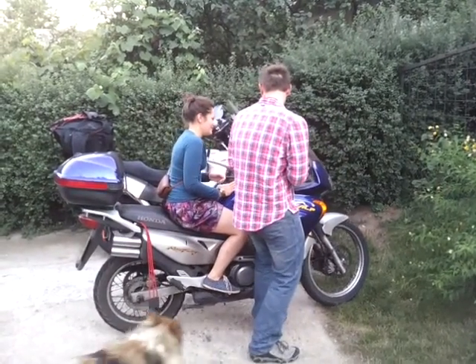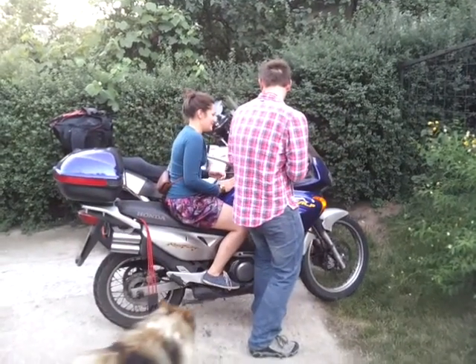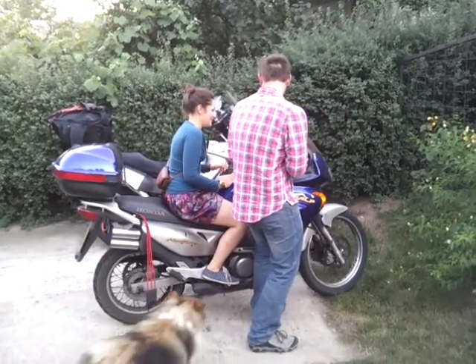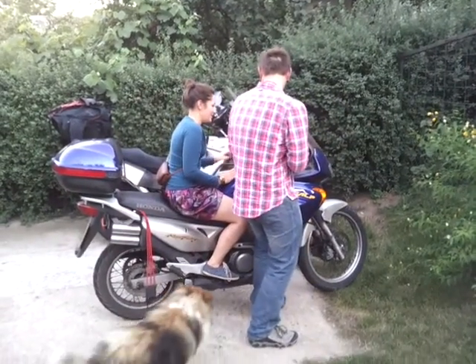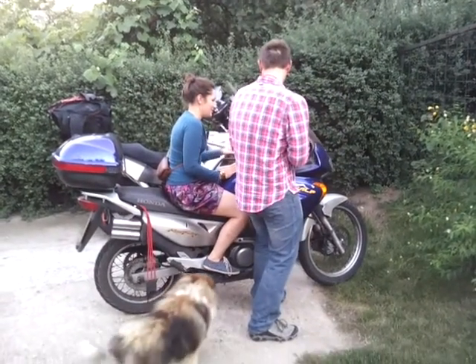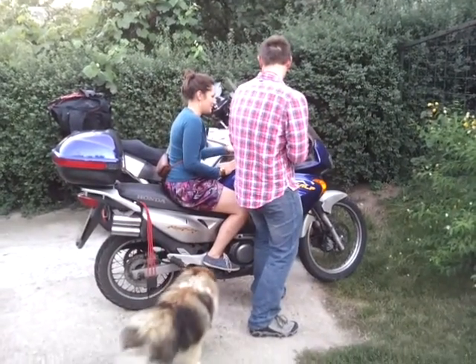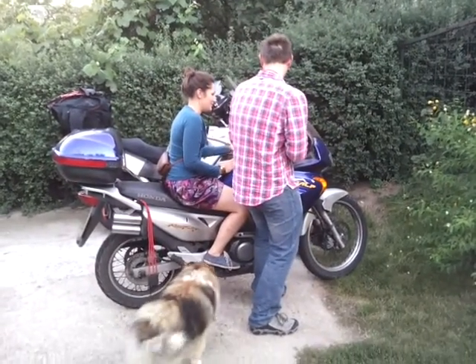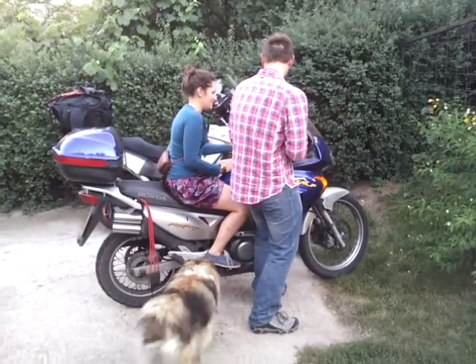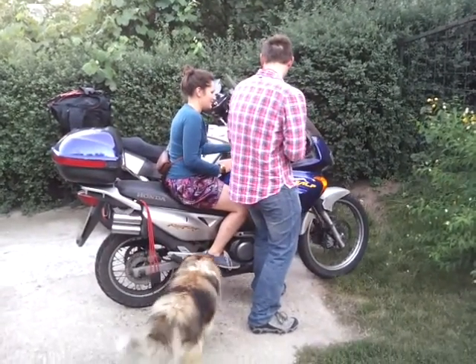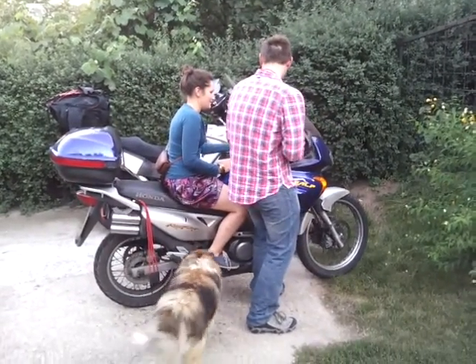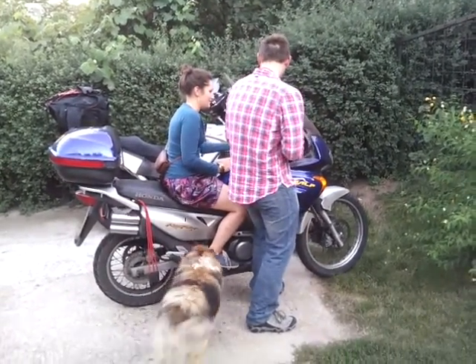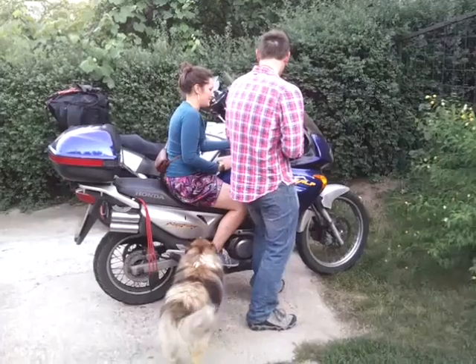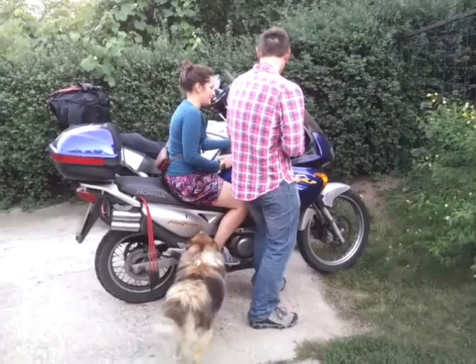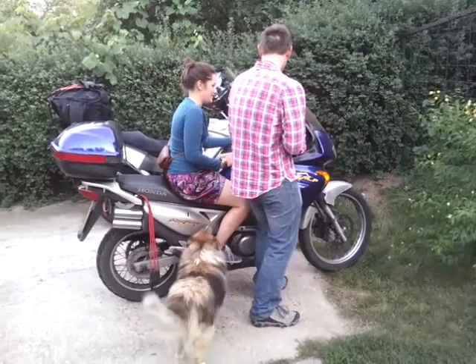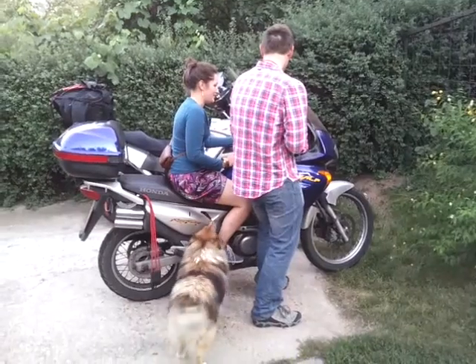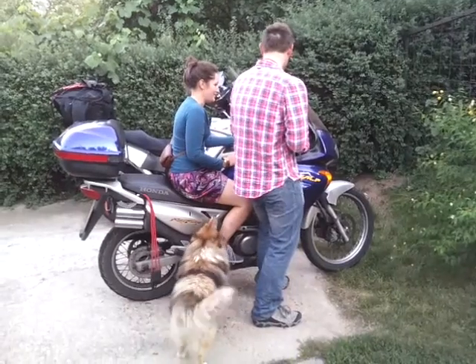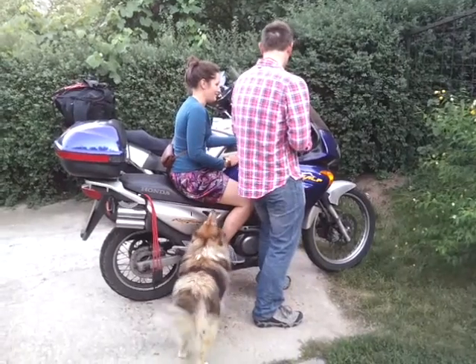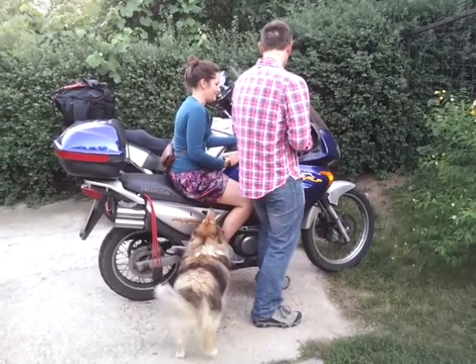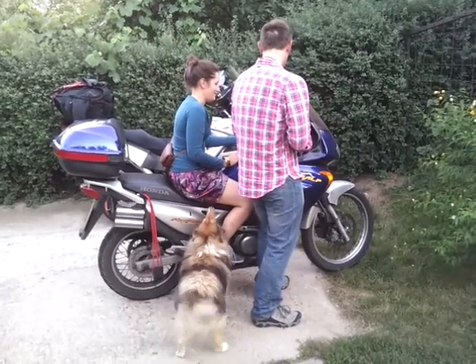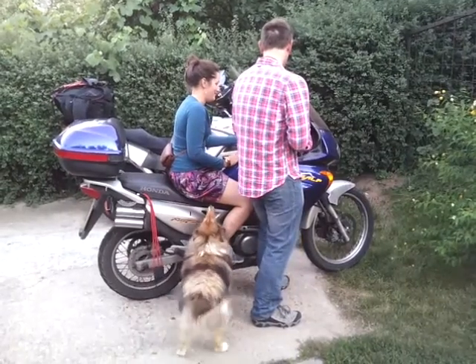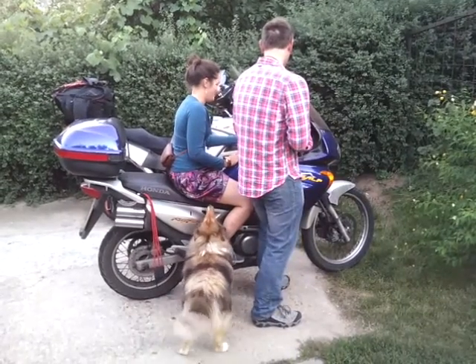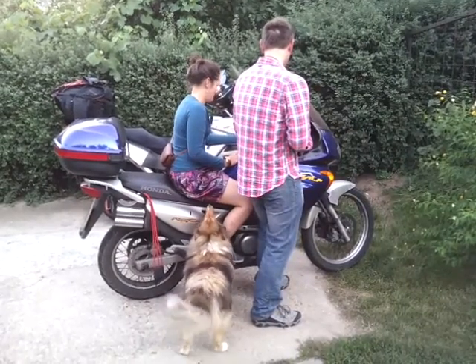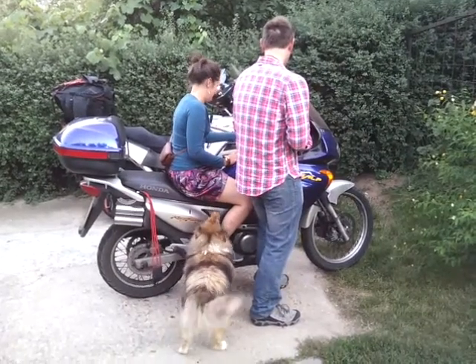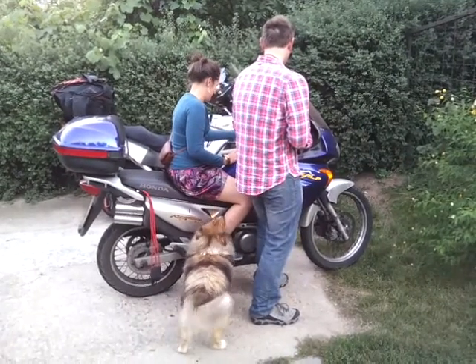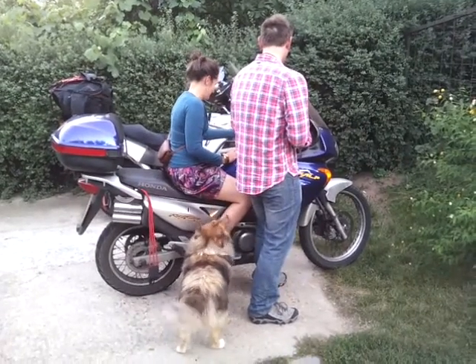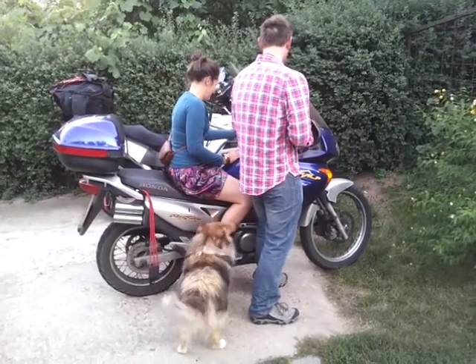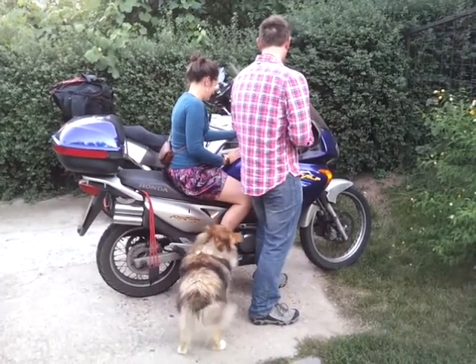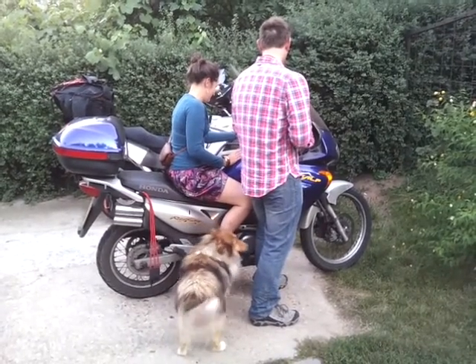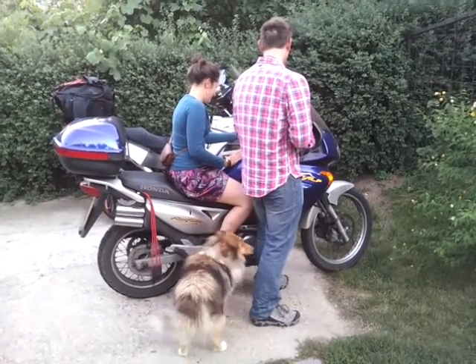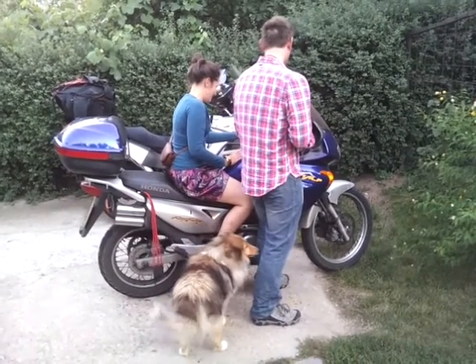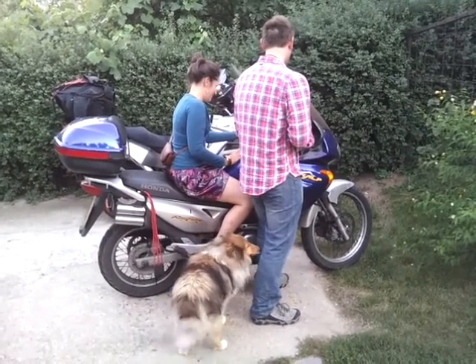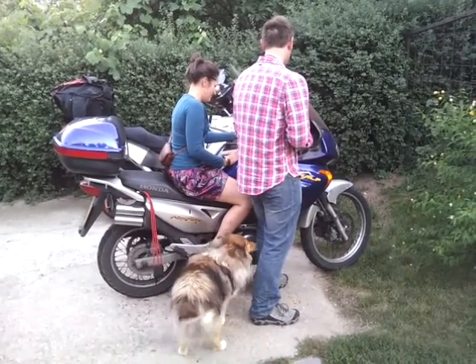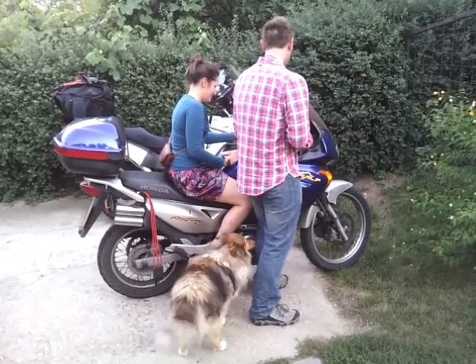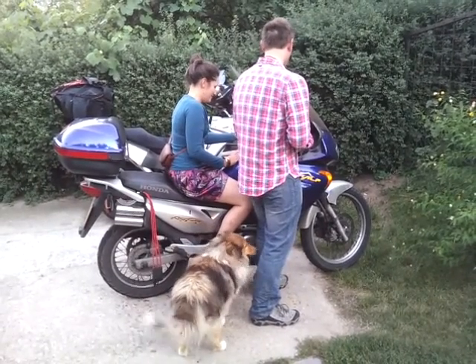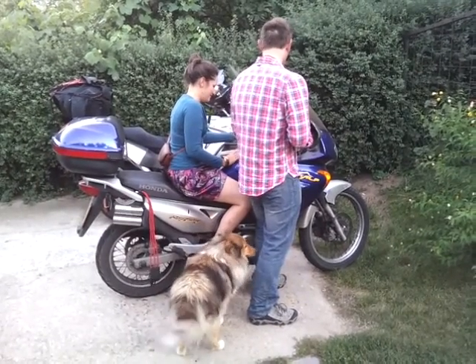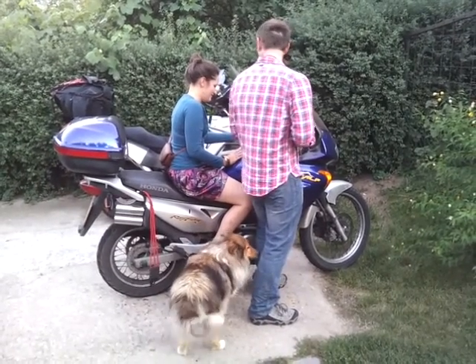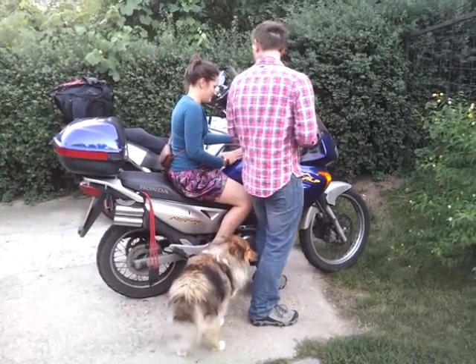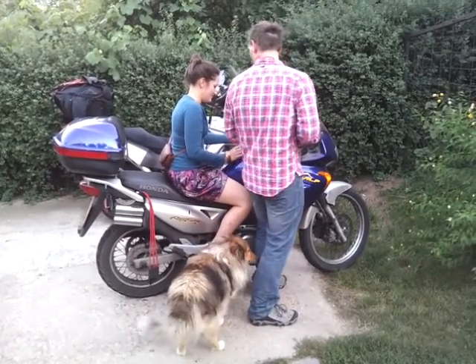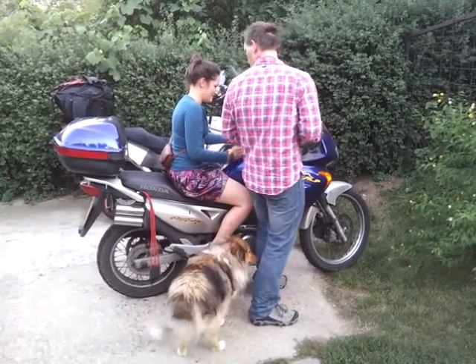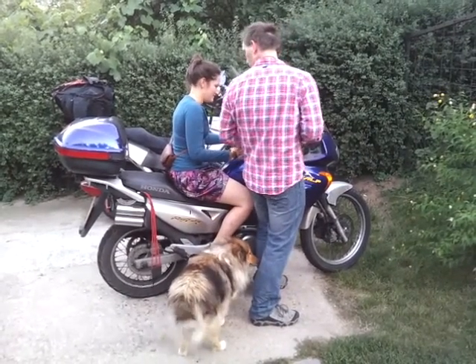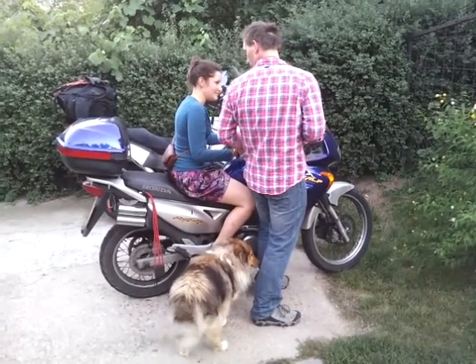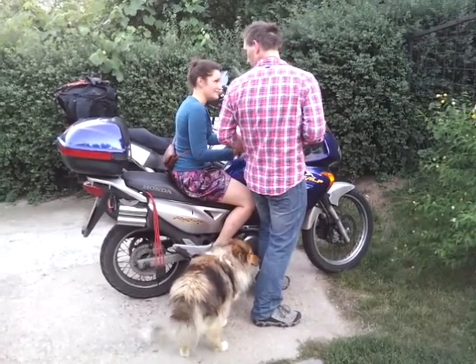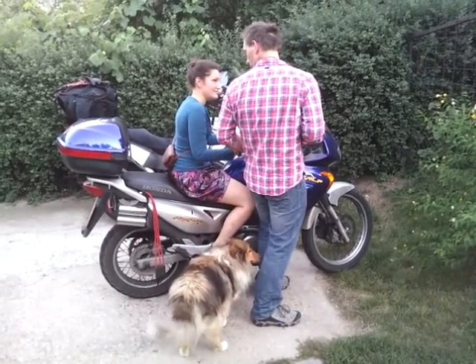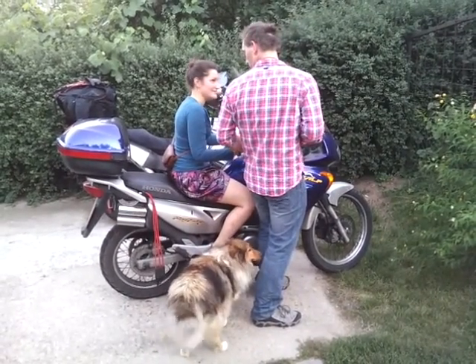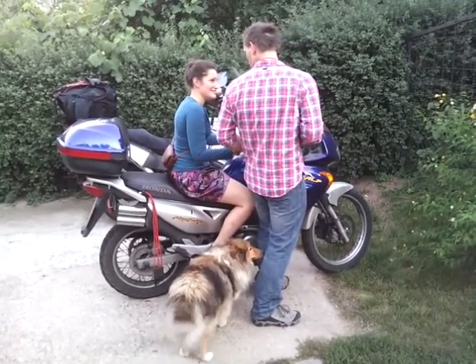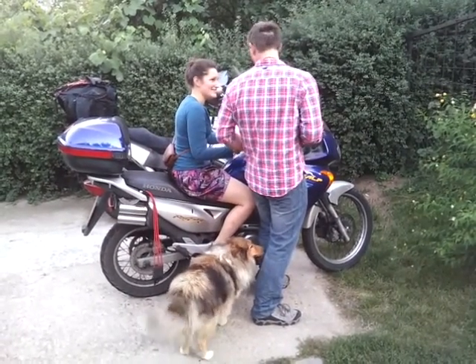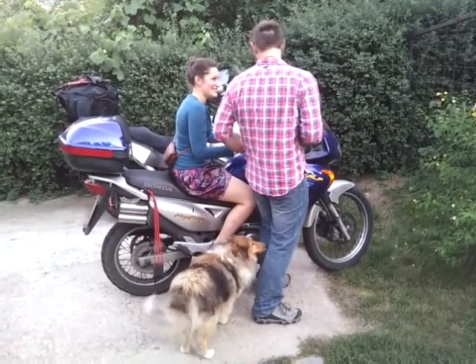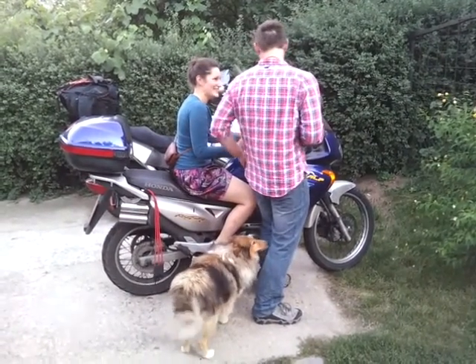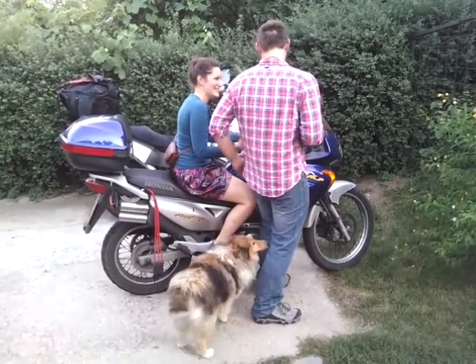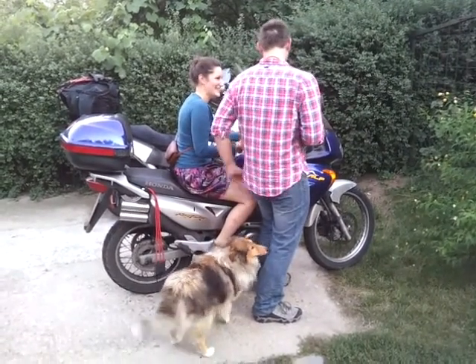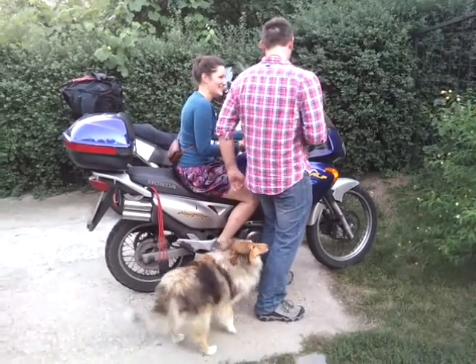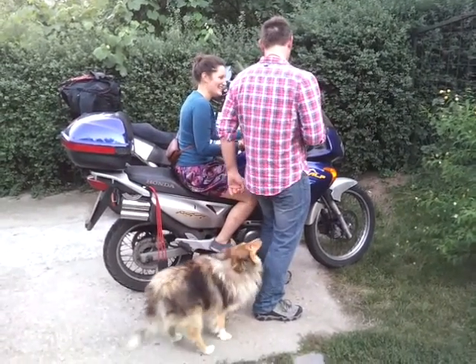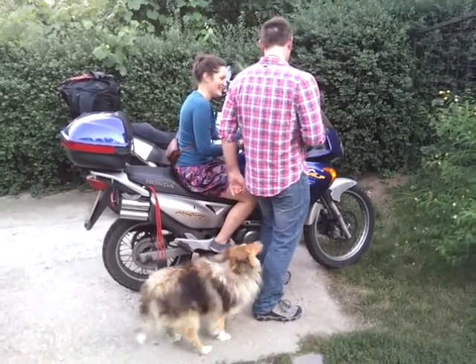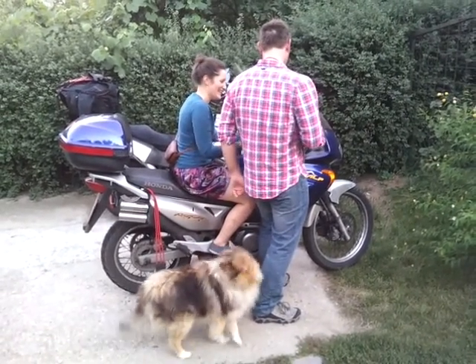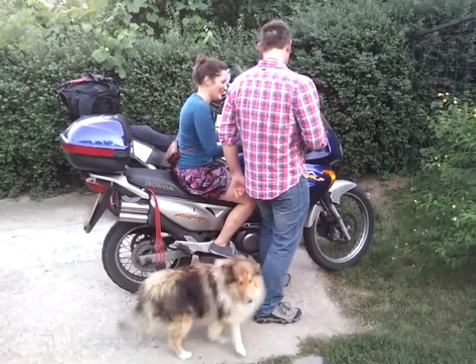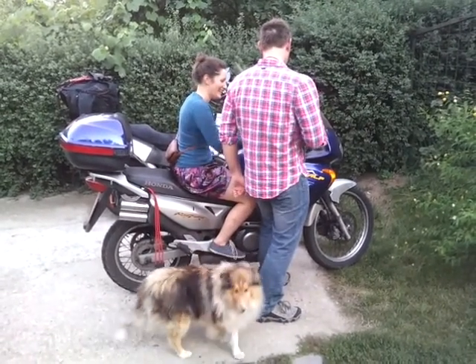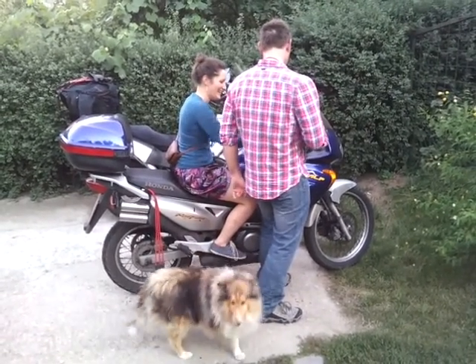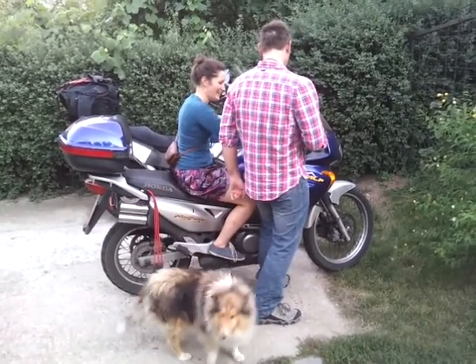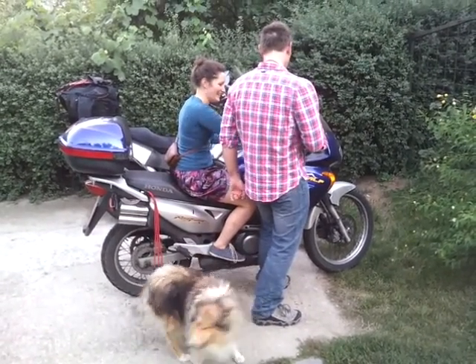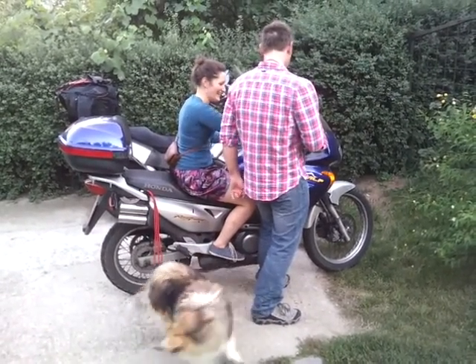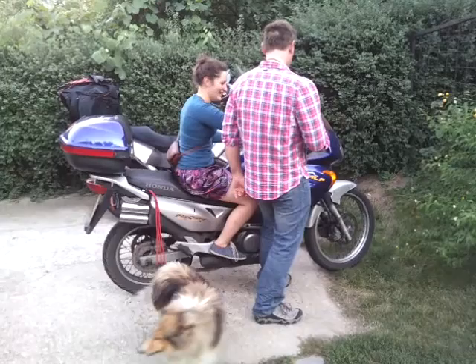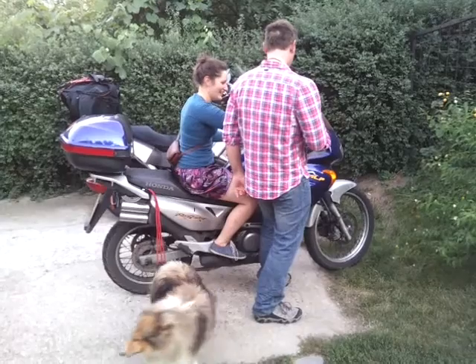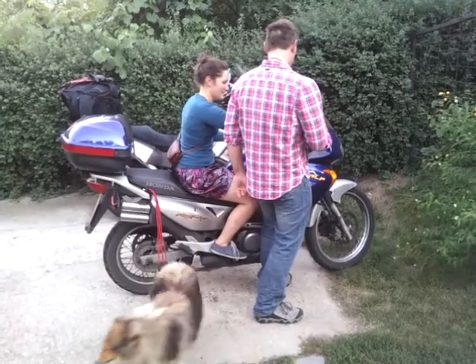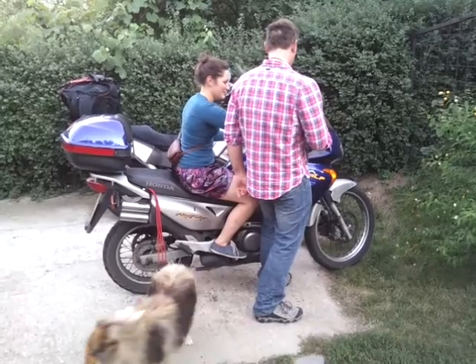I don't want to break your bike. You don't want to break my bike? I don't want to break my bike. Doodoo wants to sit on the bike.